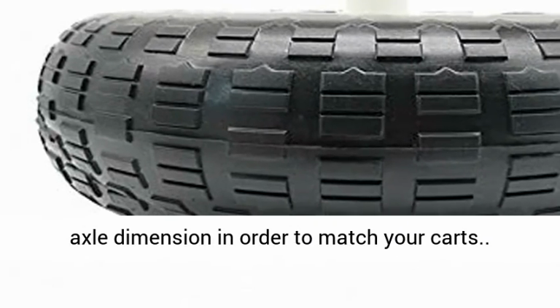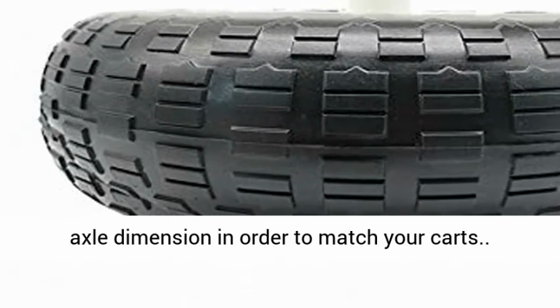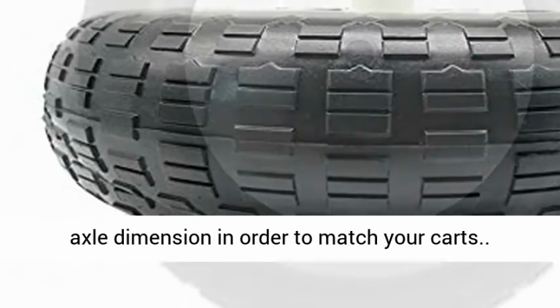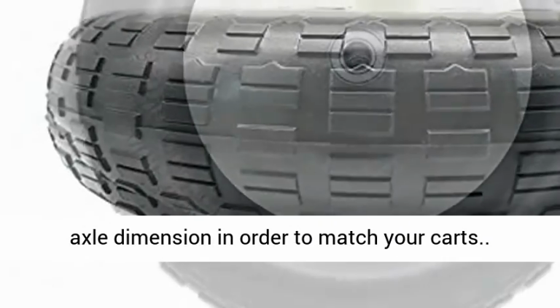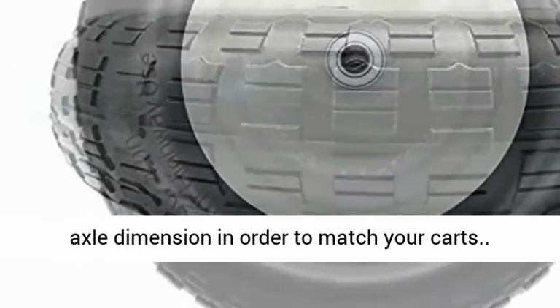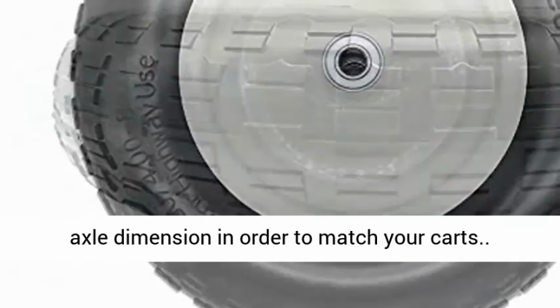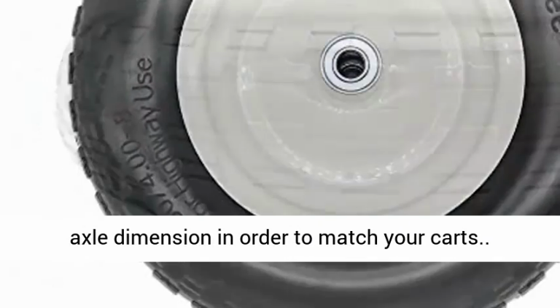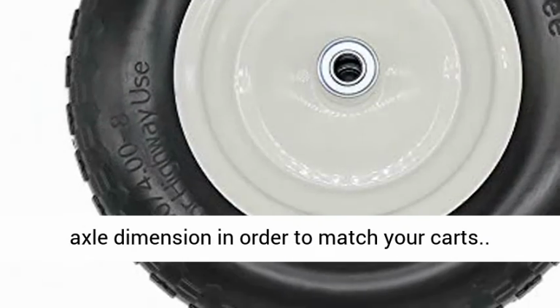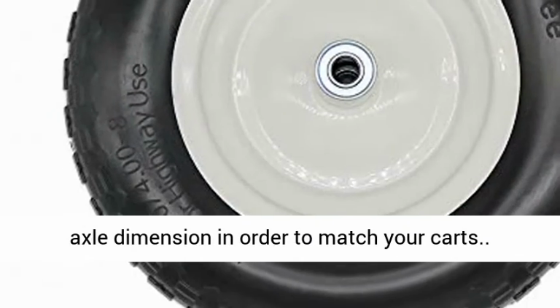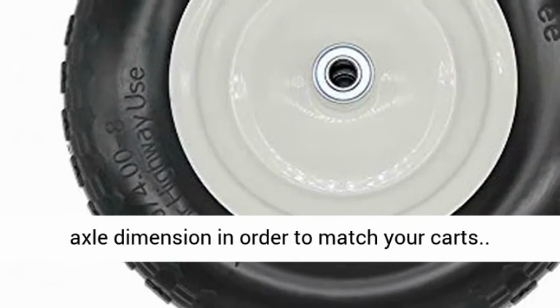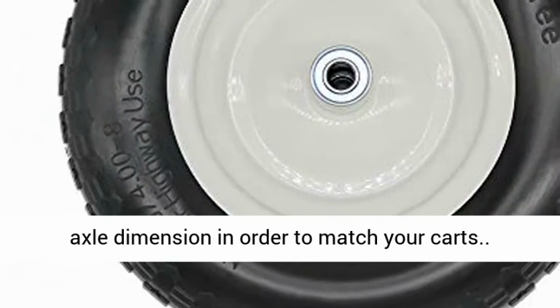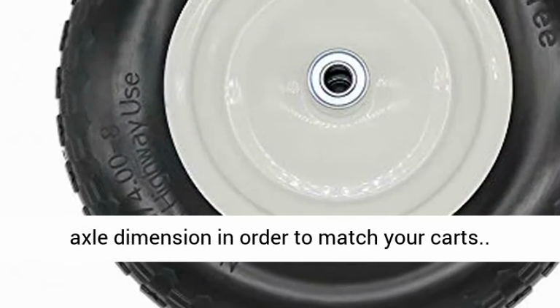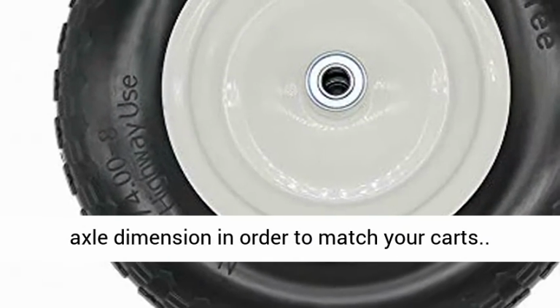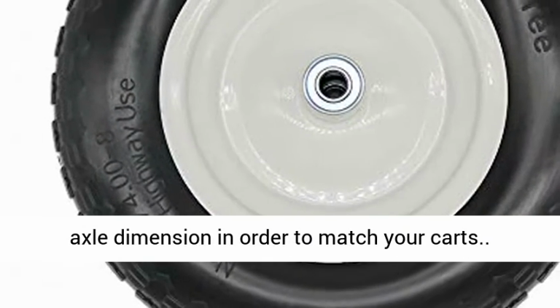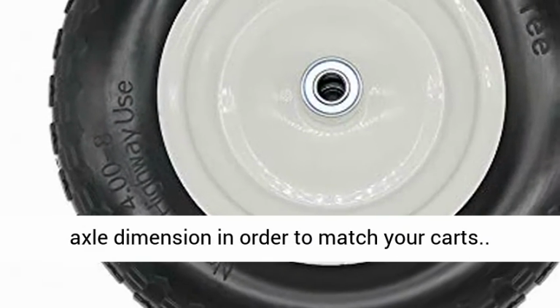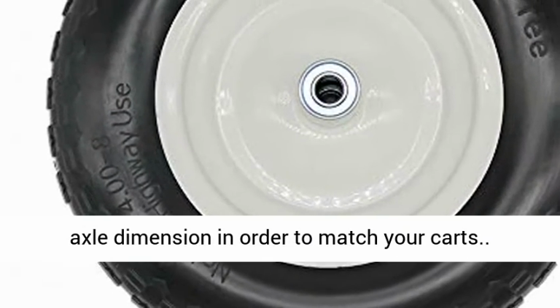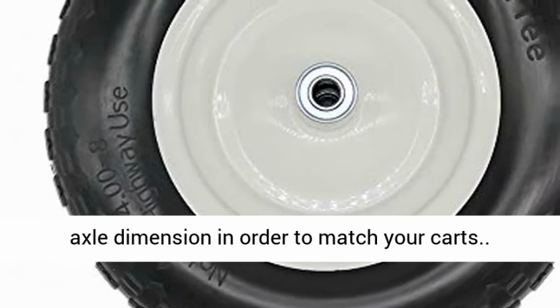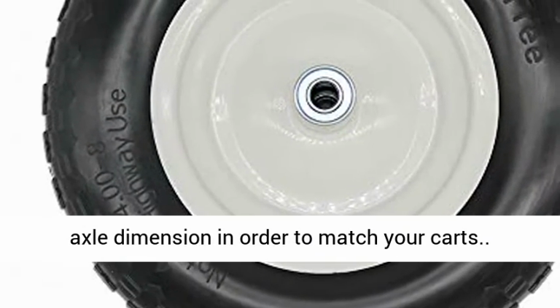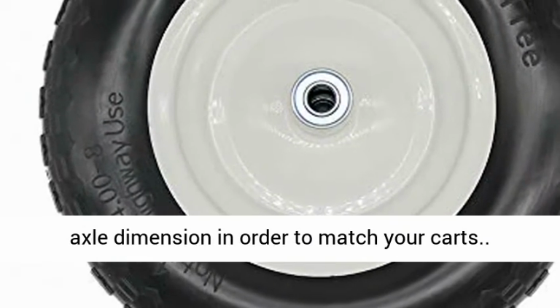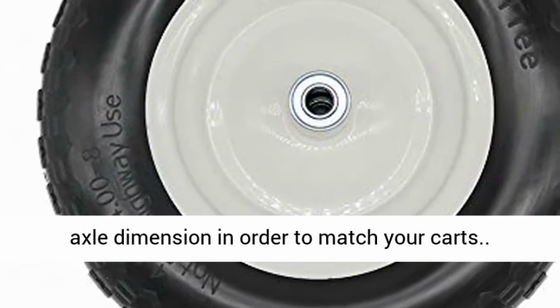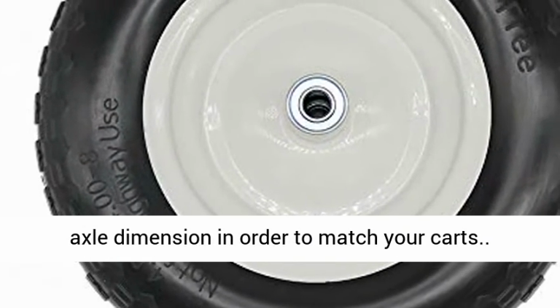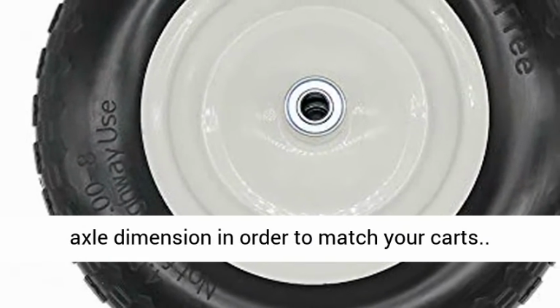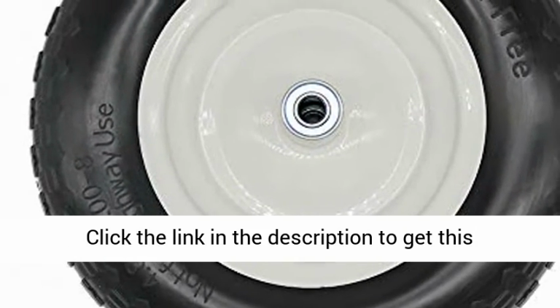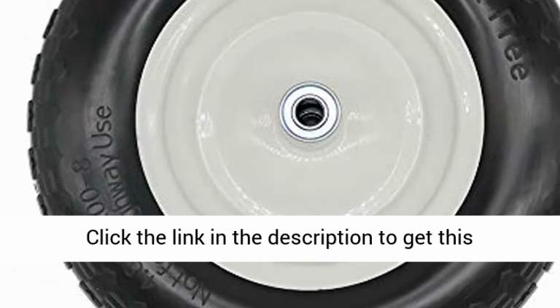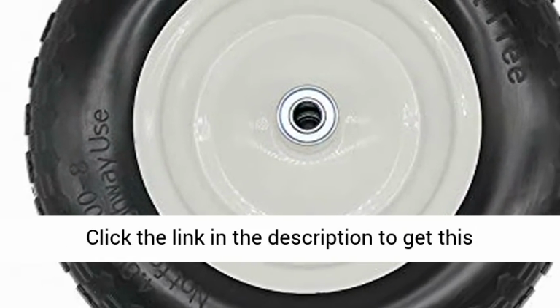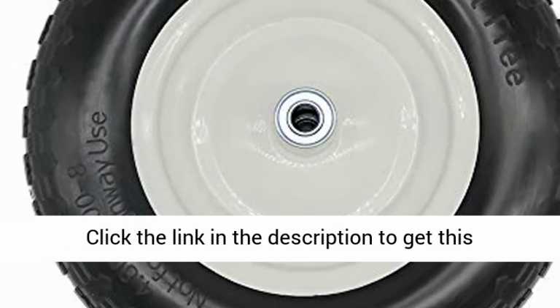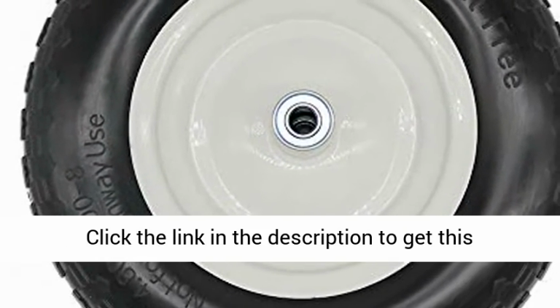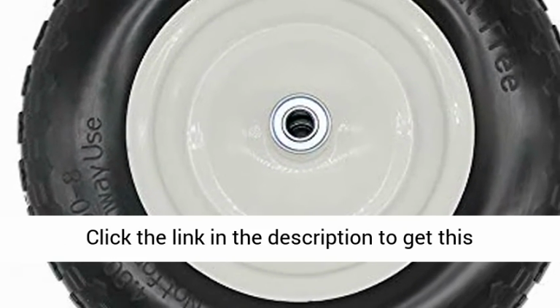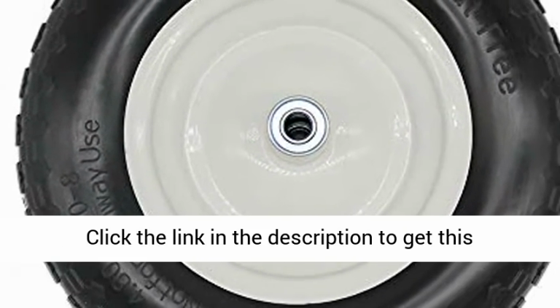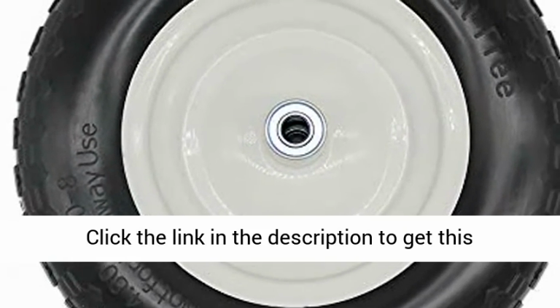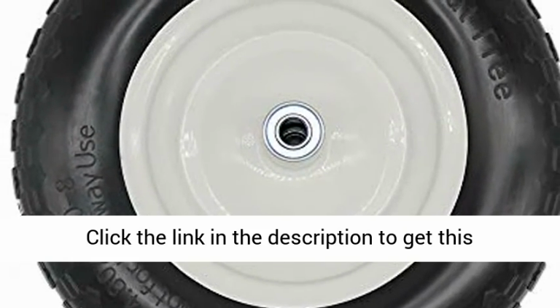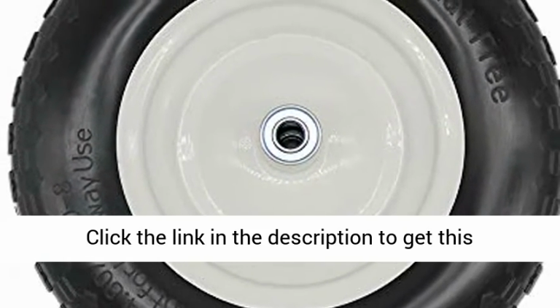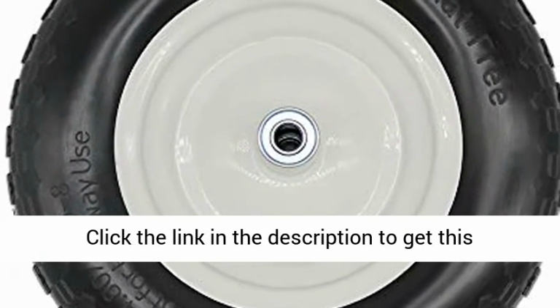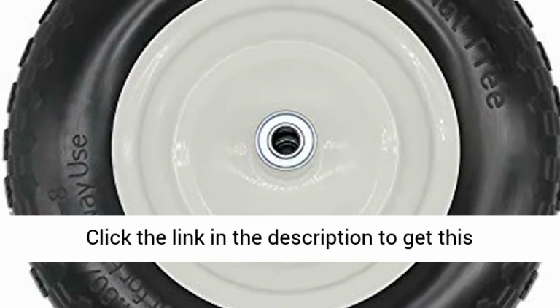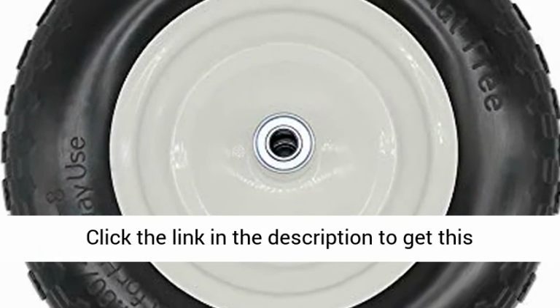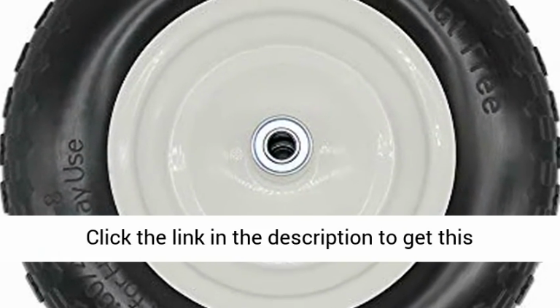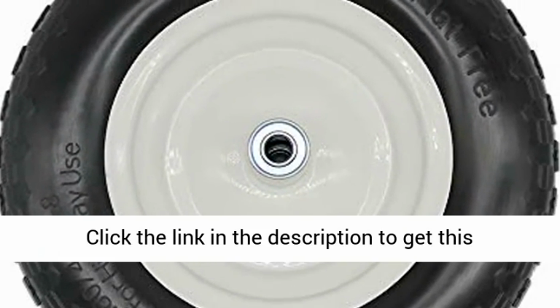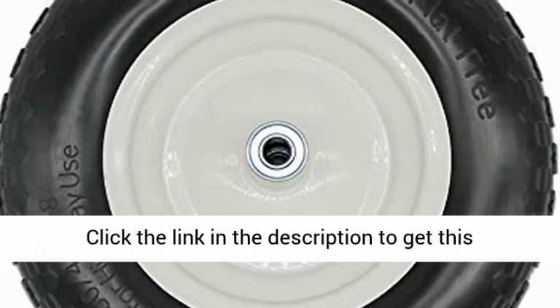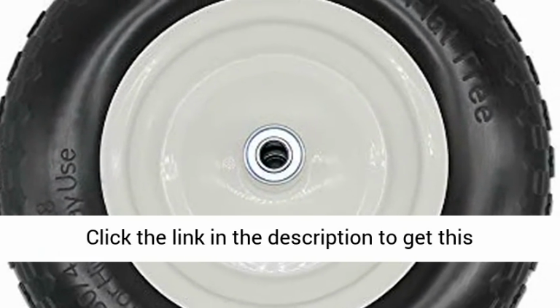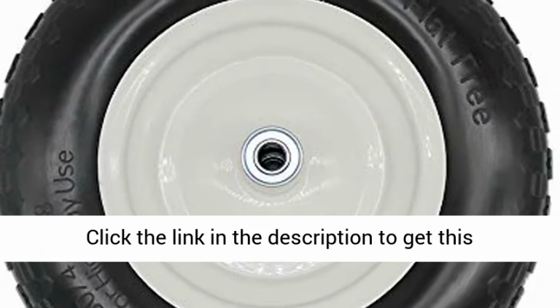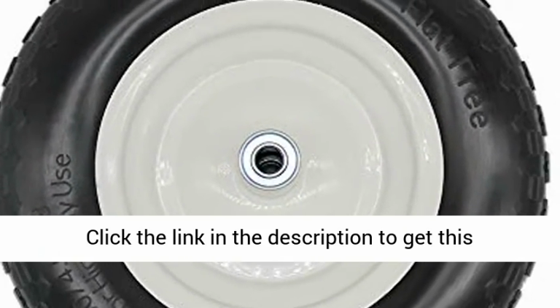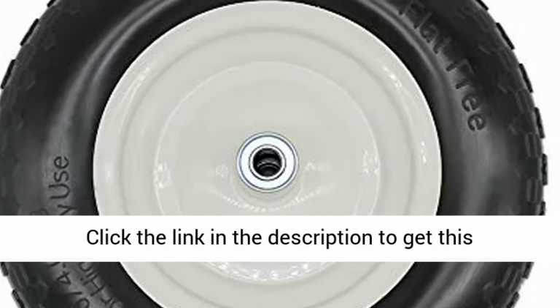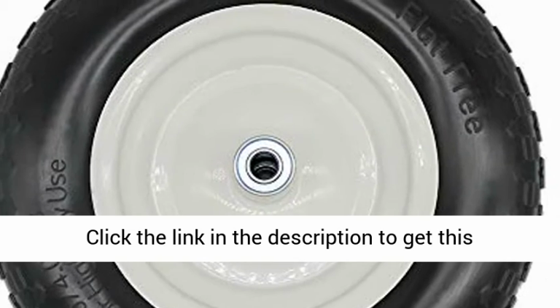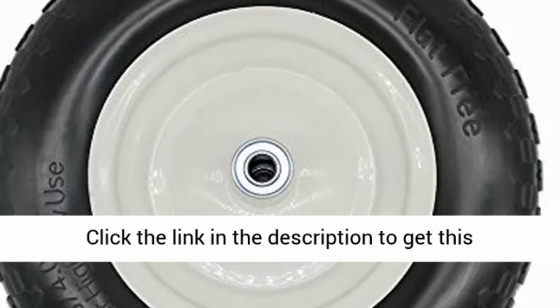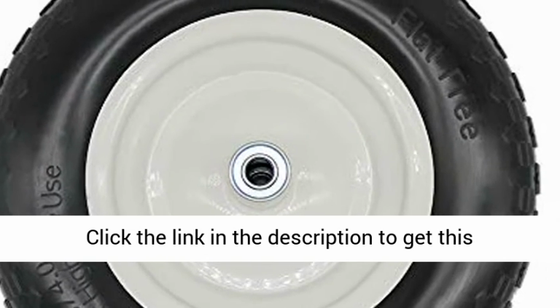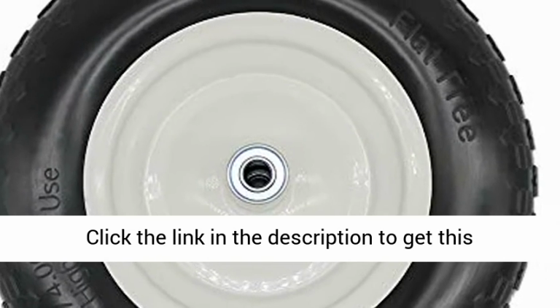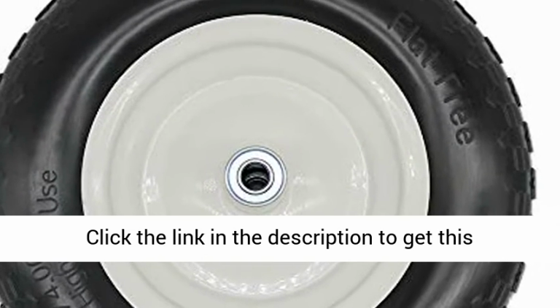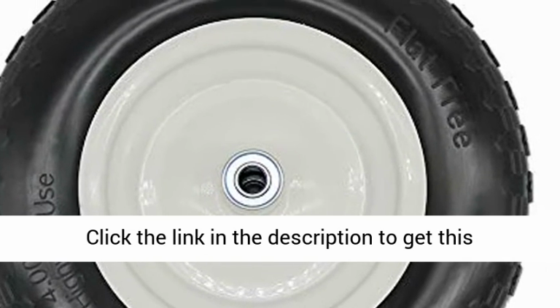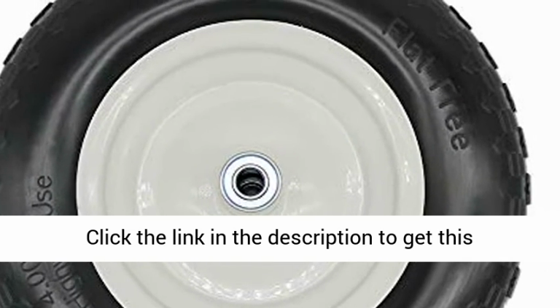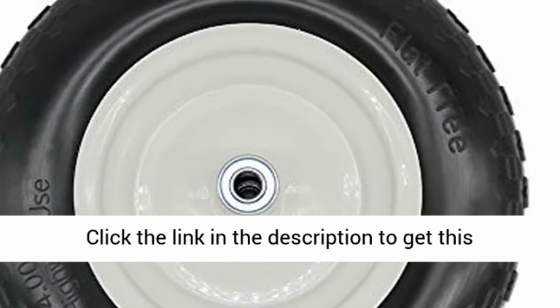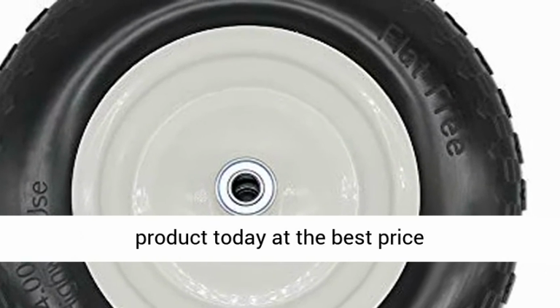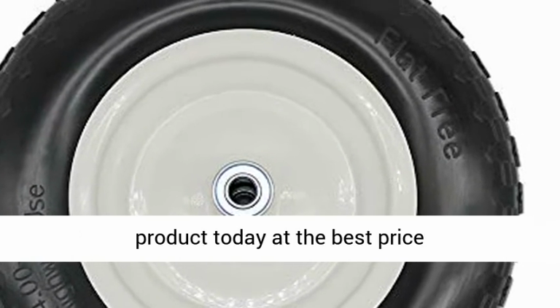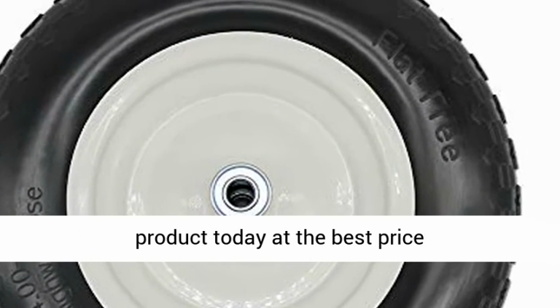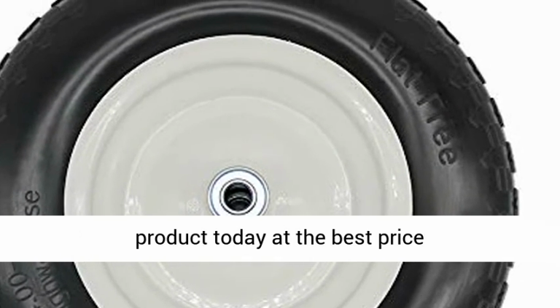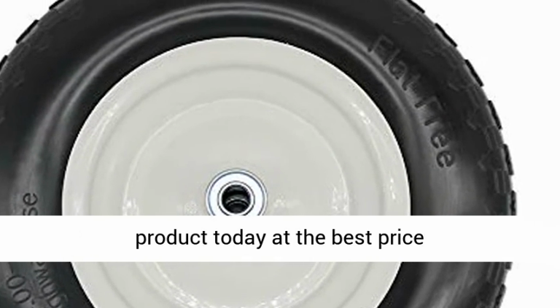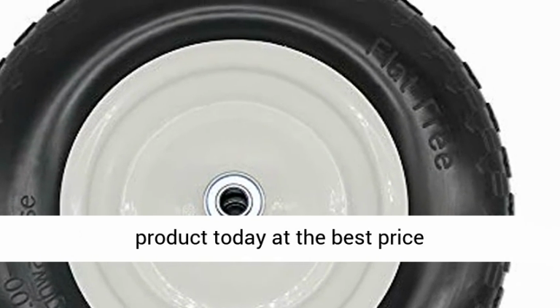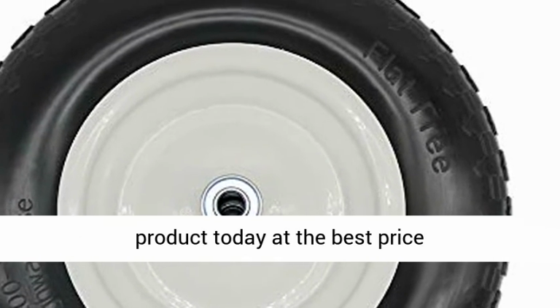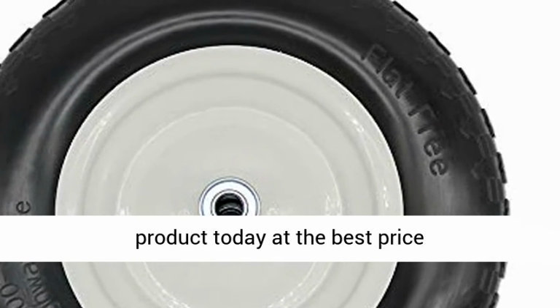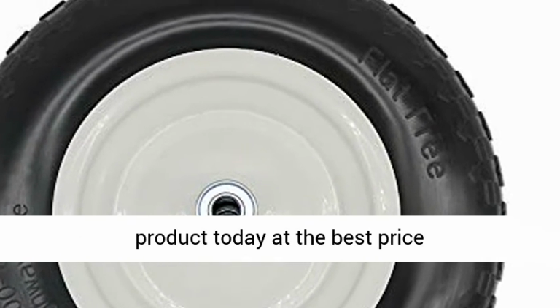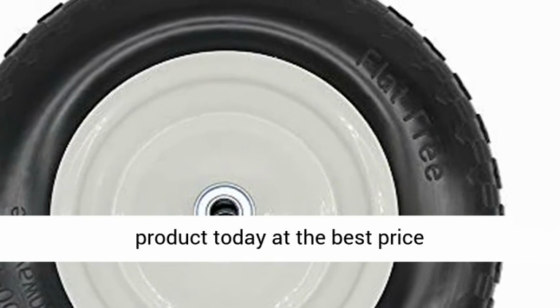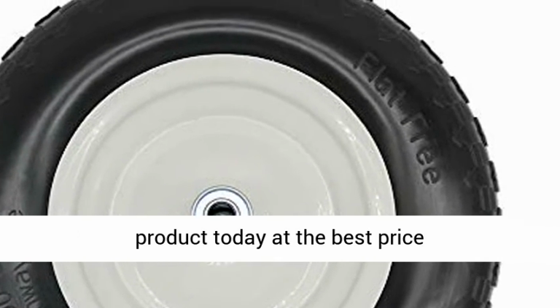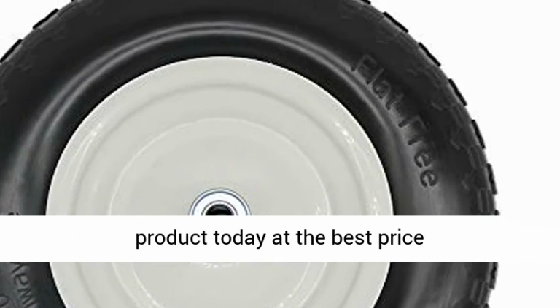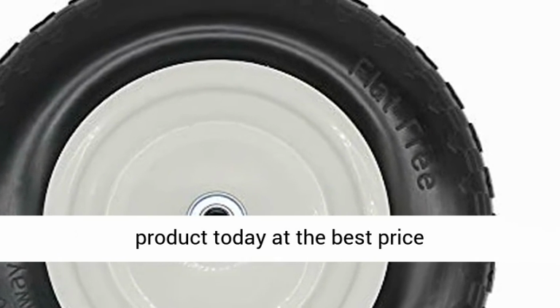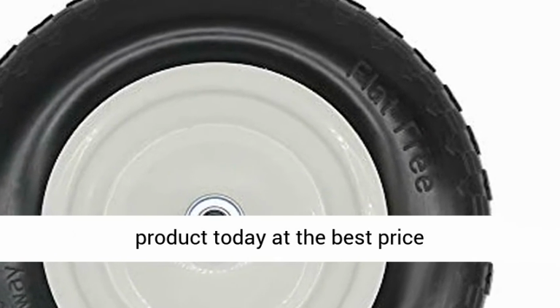Verify the axle dimension in order to match your carts. Click the link in the description to get this product today at the best price.